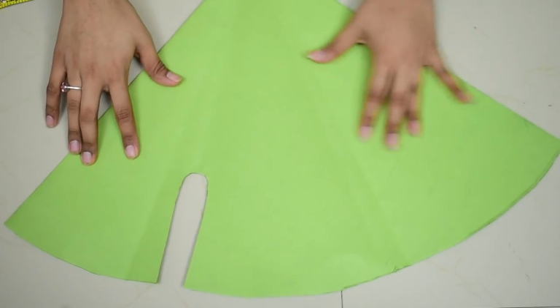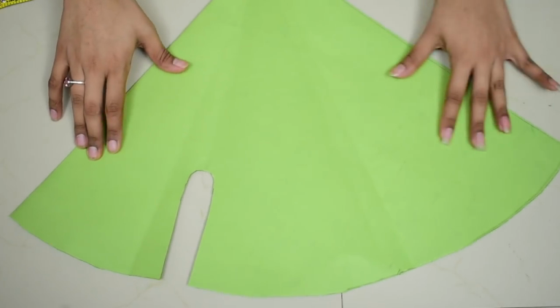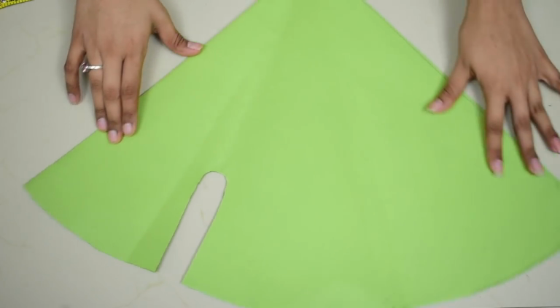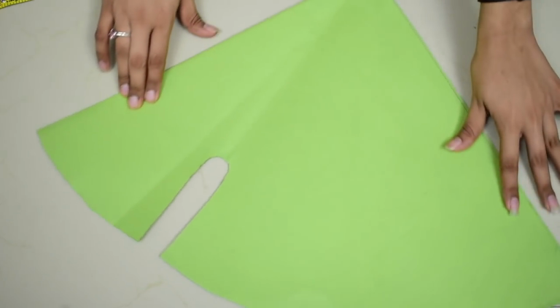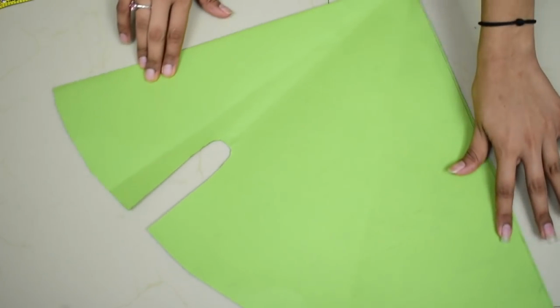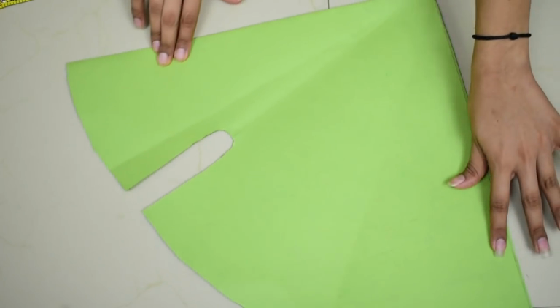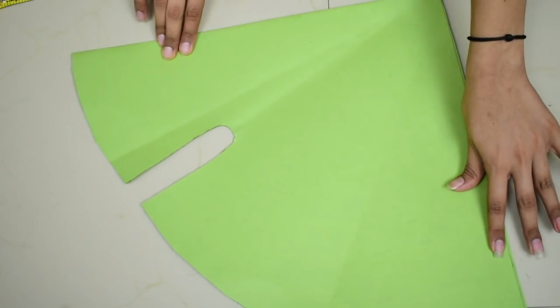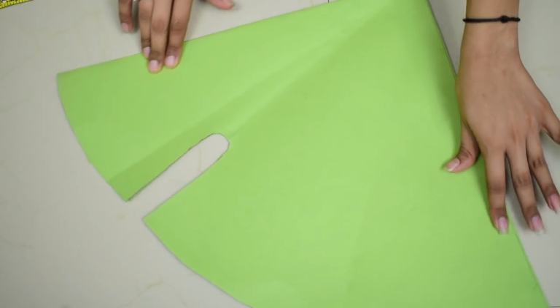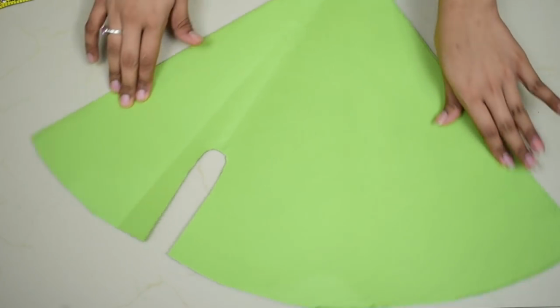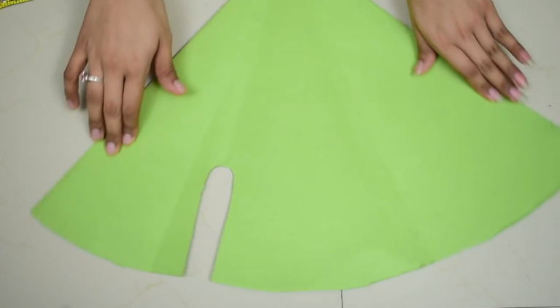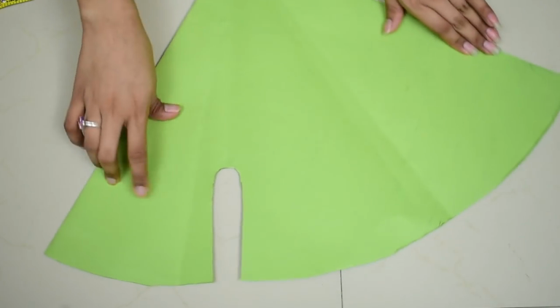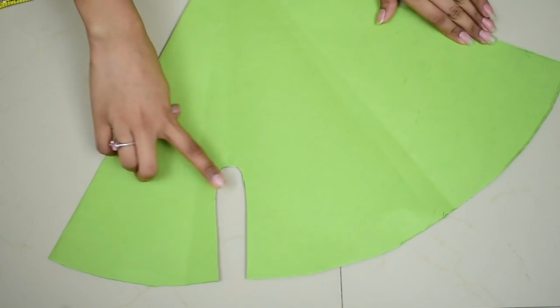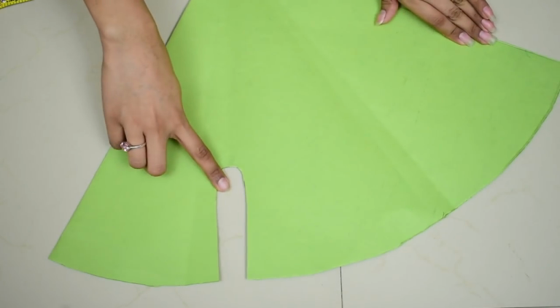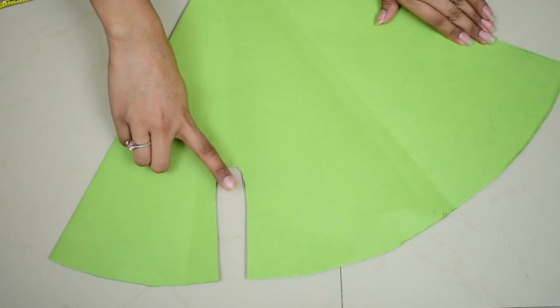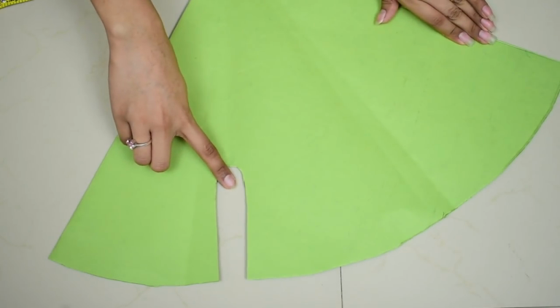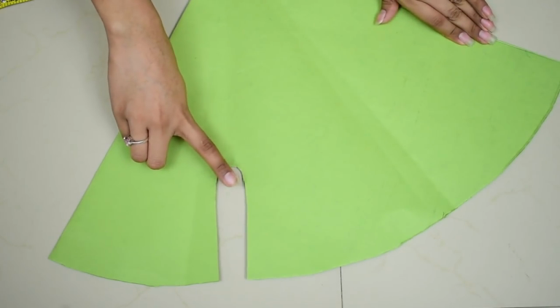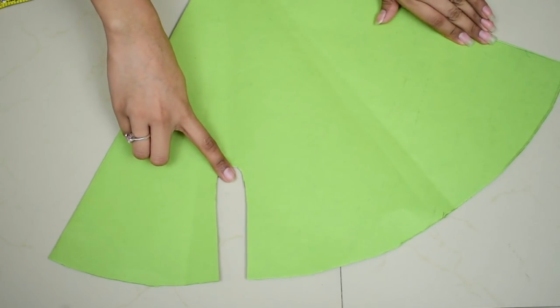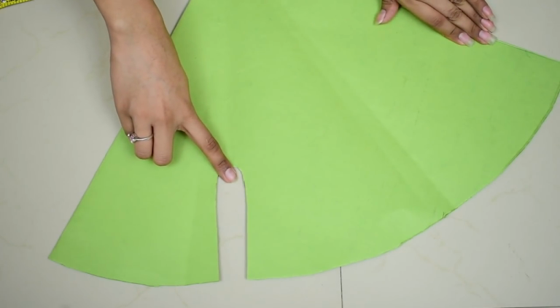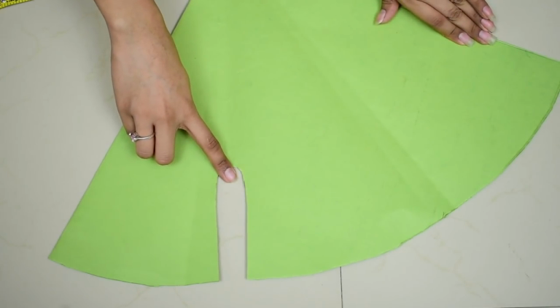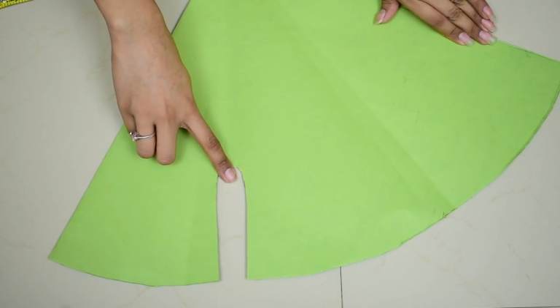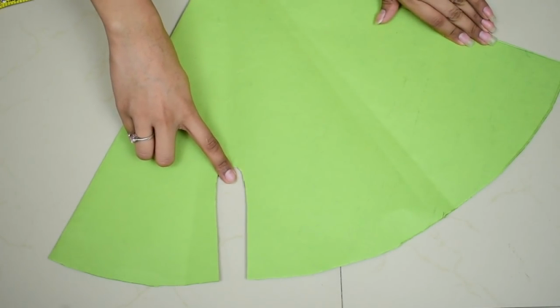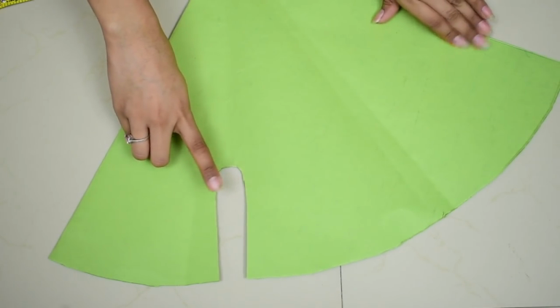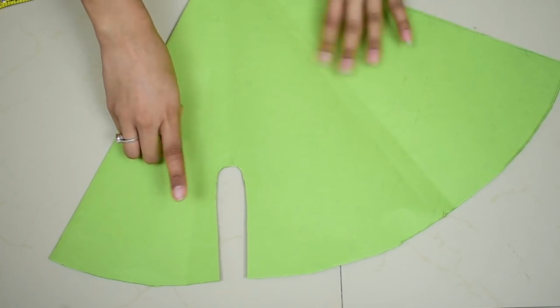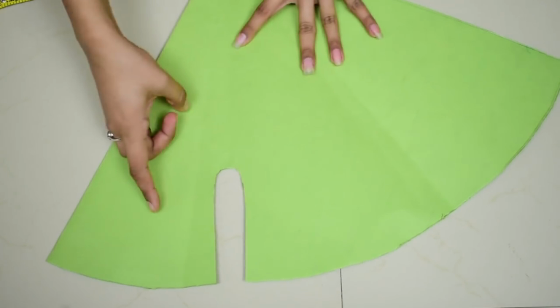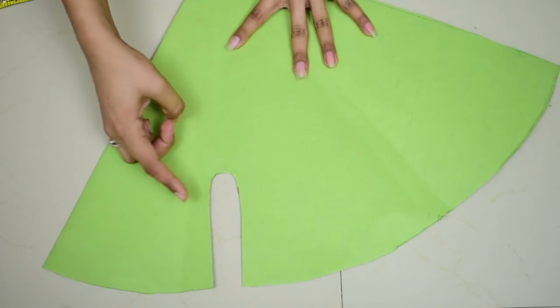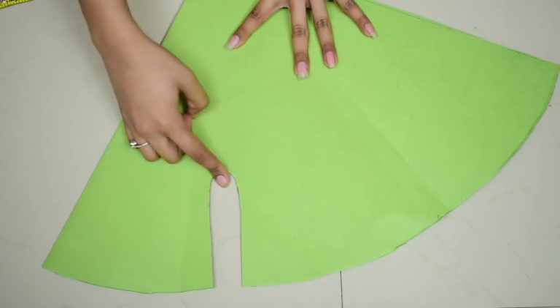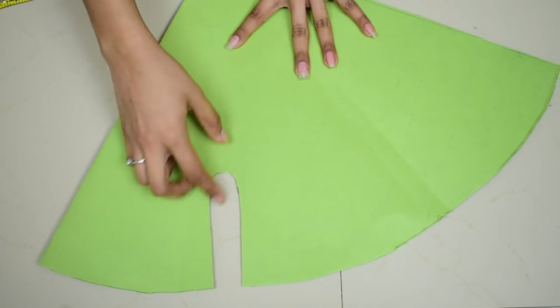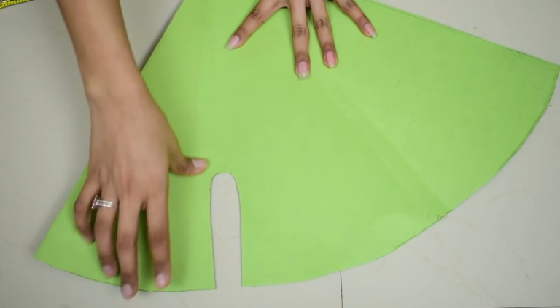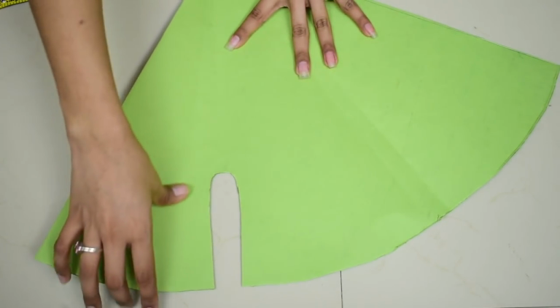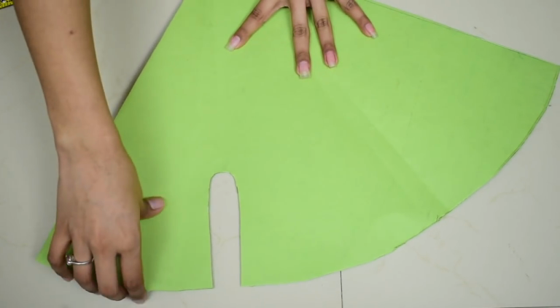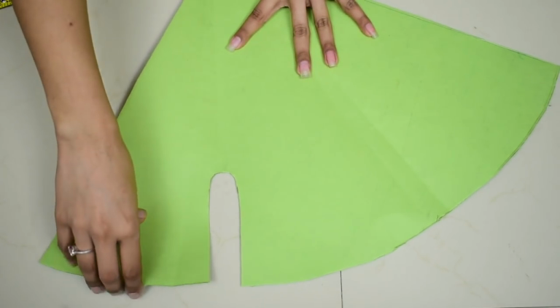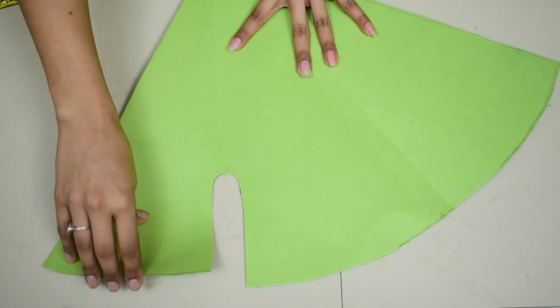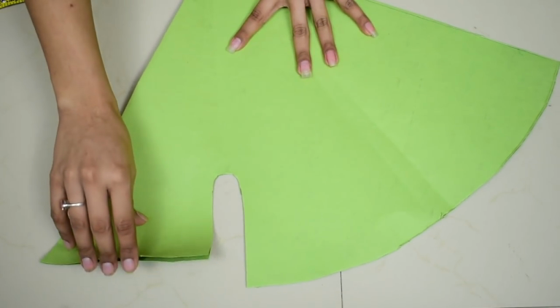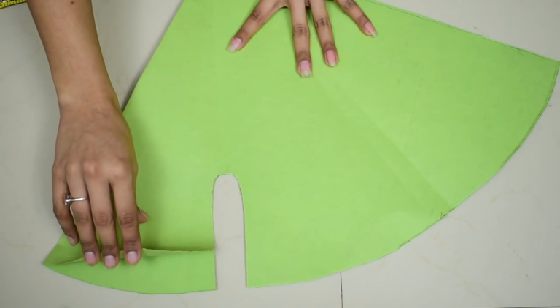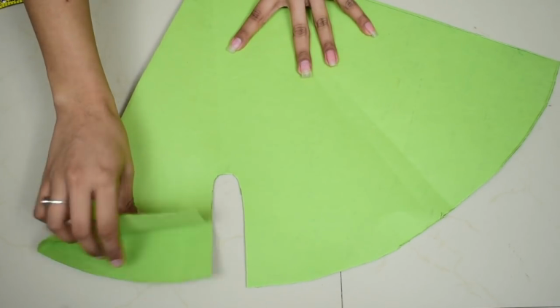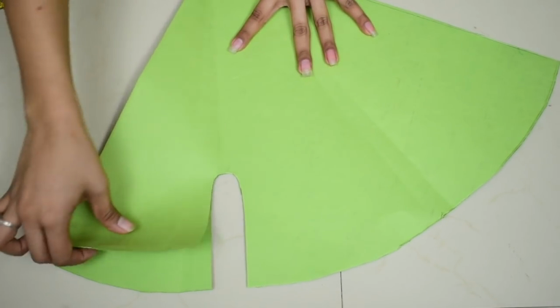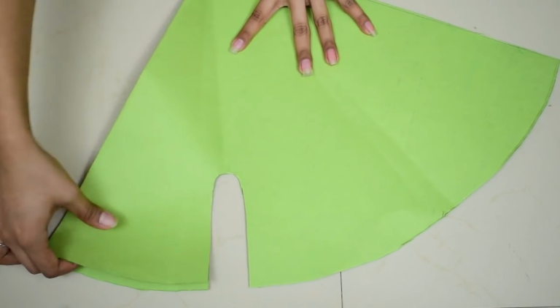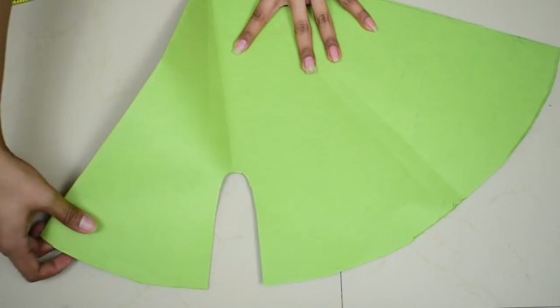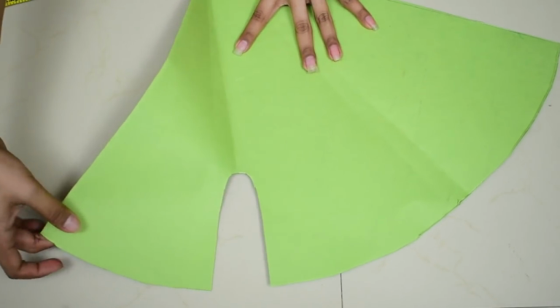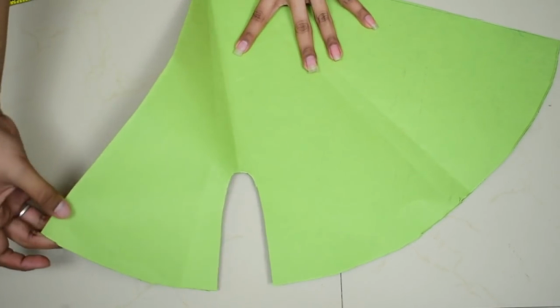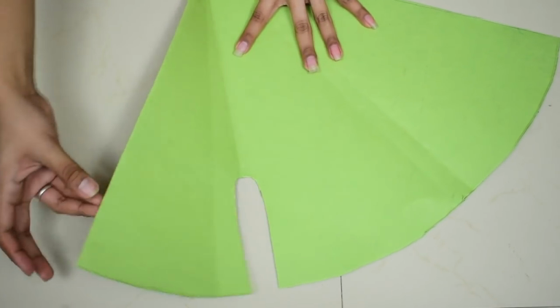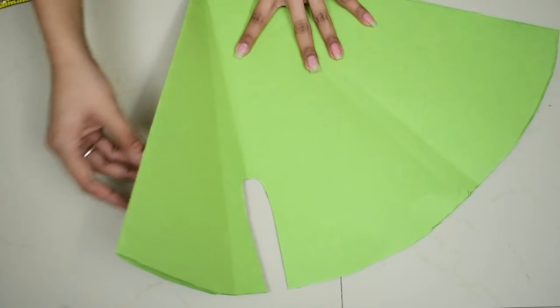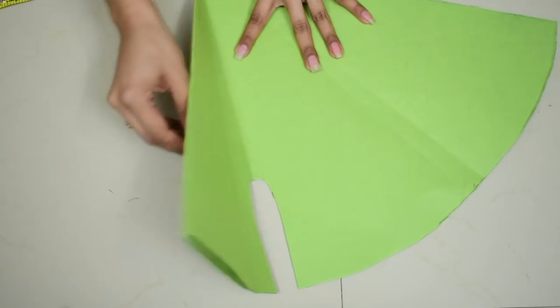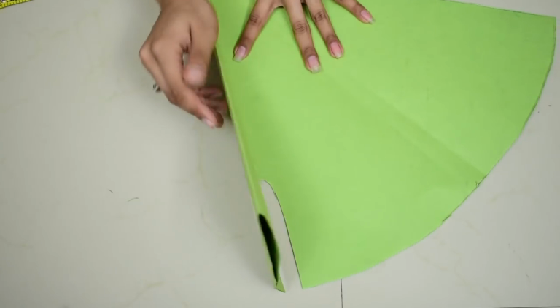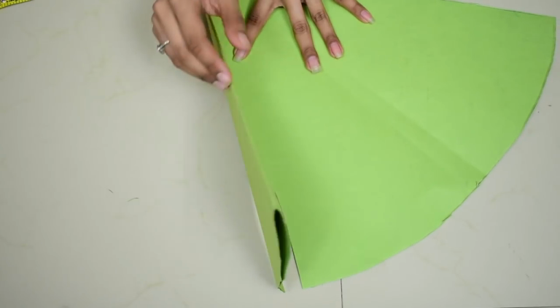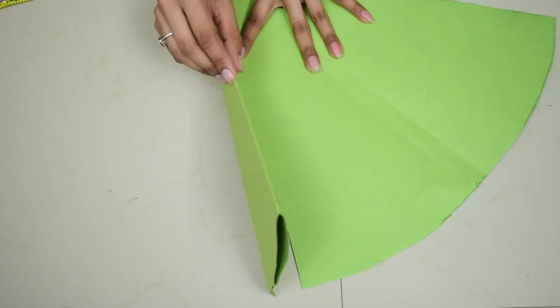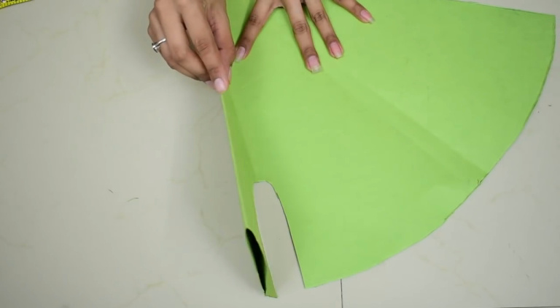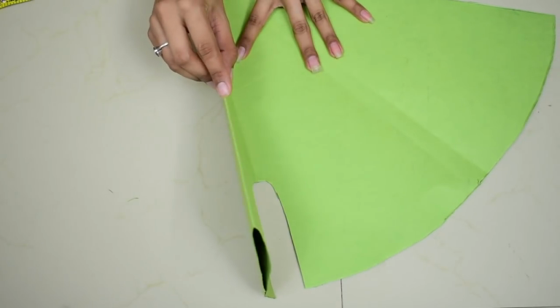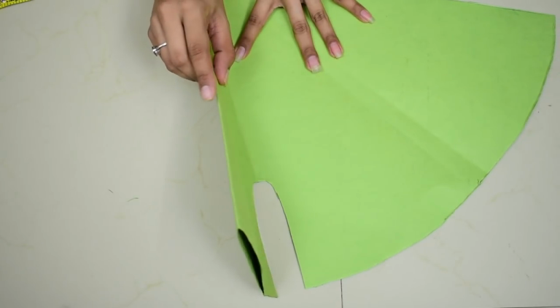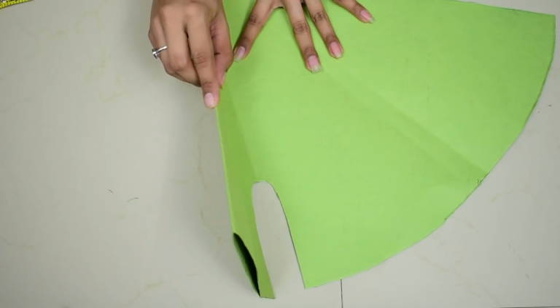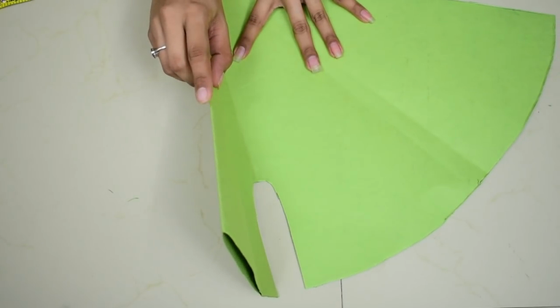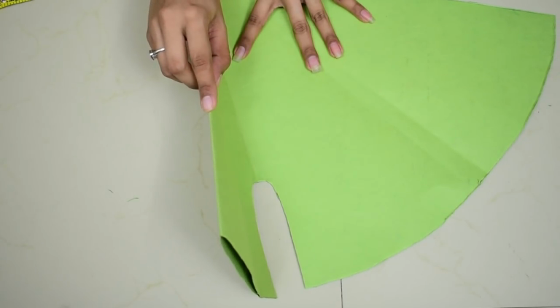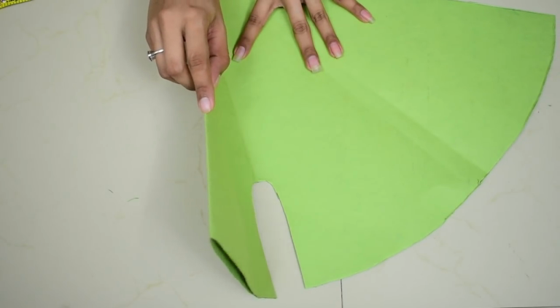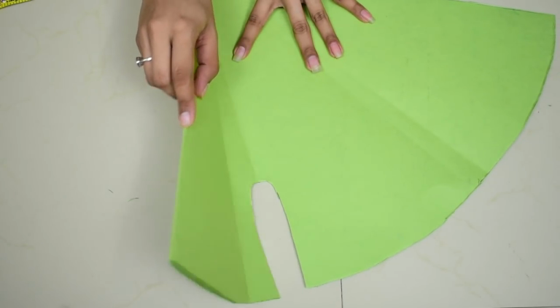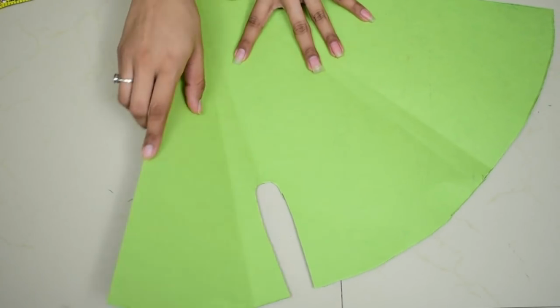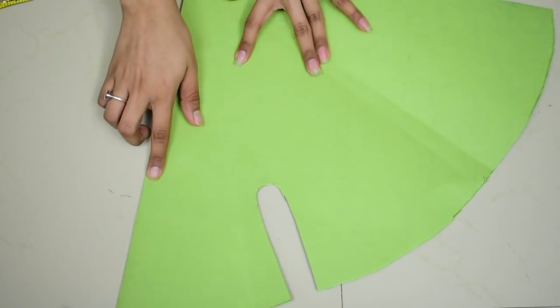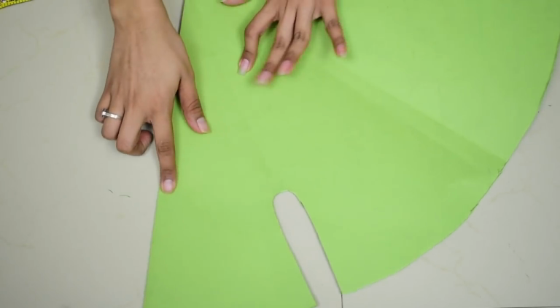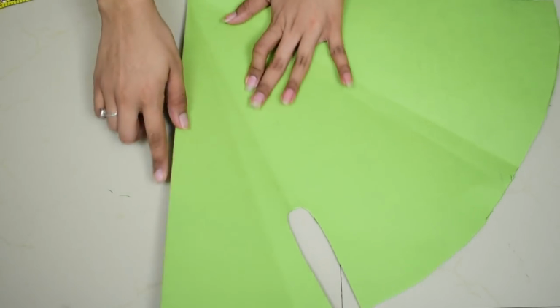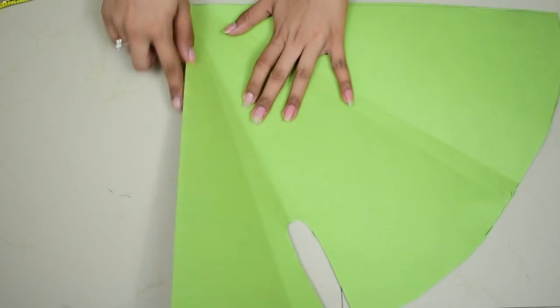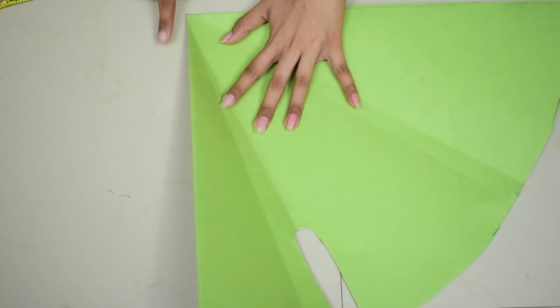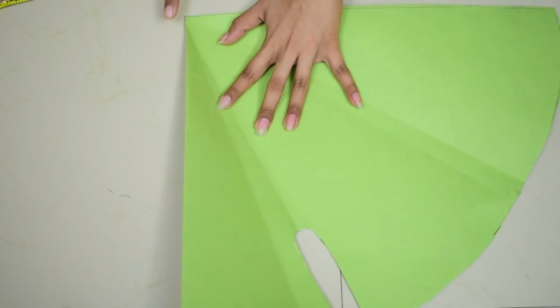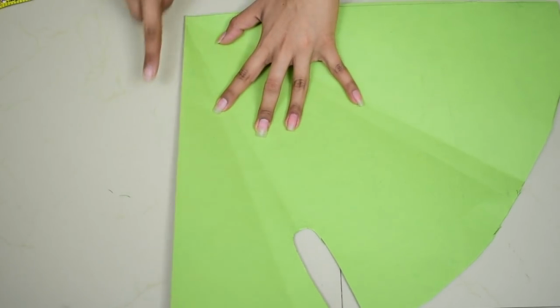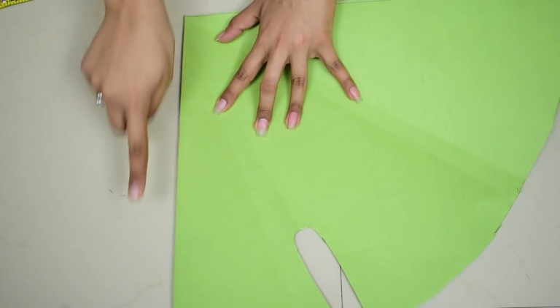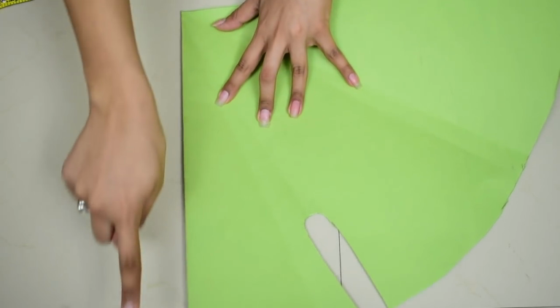Open the piece and you will see your crotch cut shape. Now all you have to do is cut this piece out from its fold to make two such pieces.